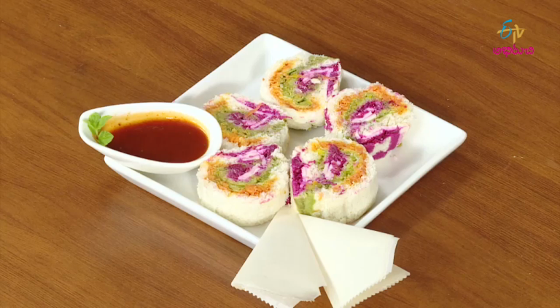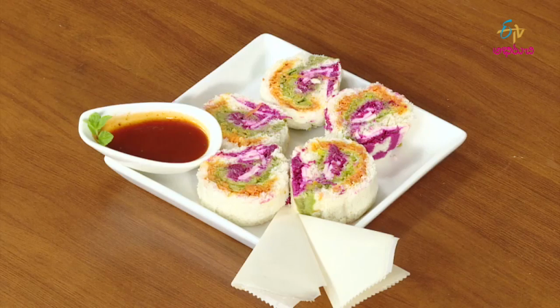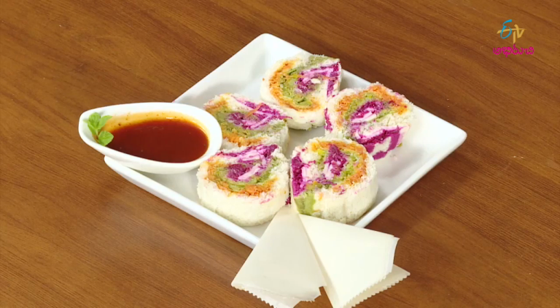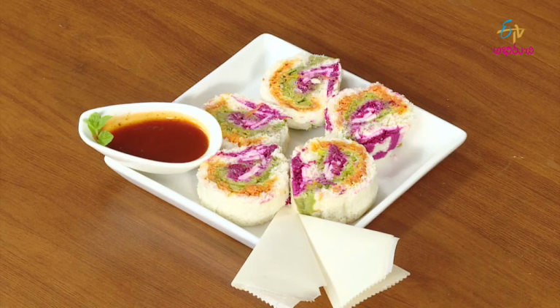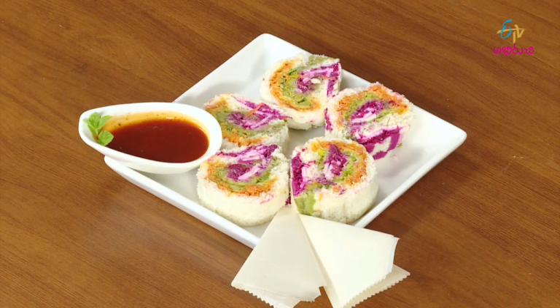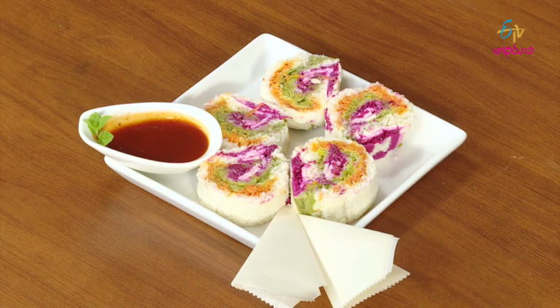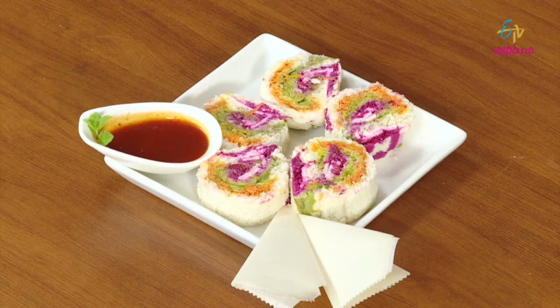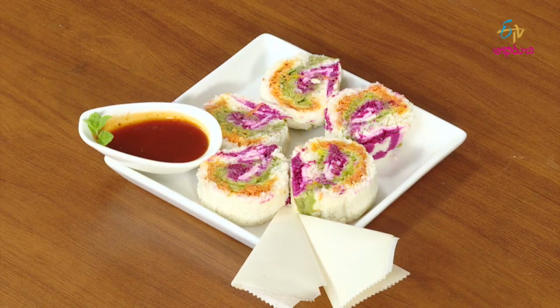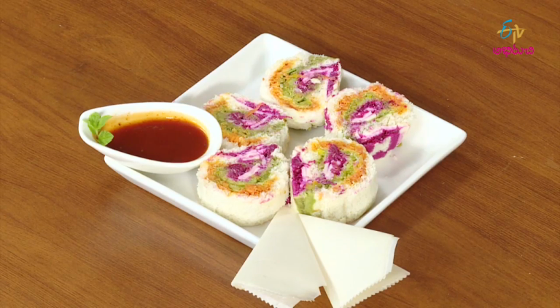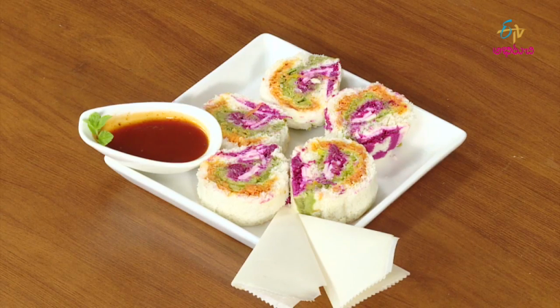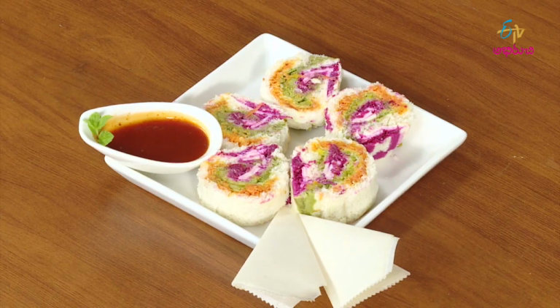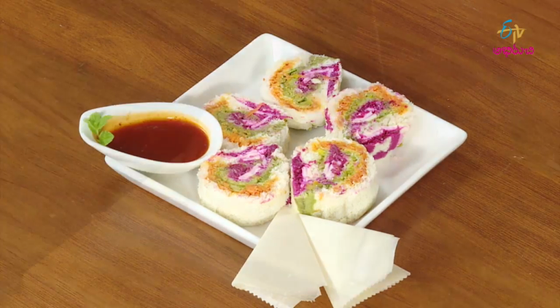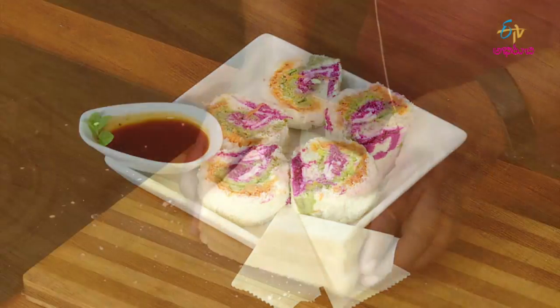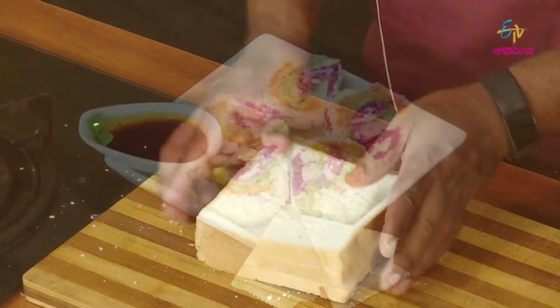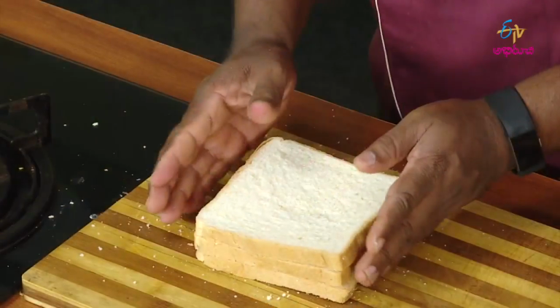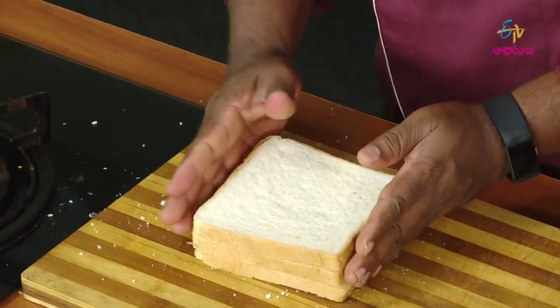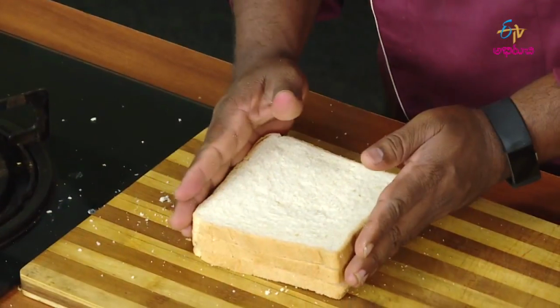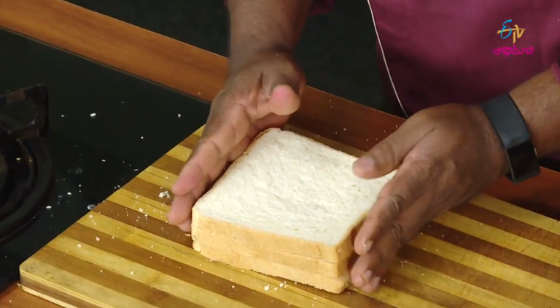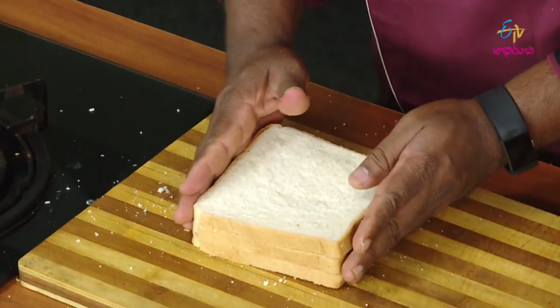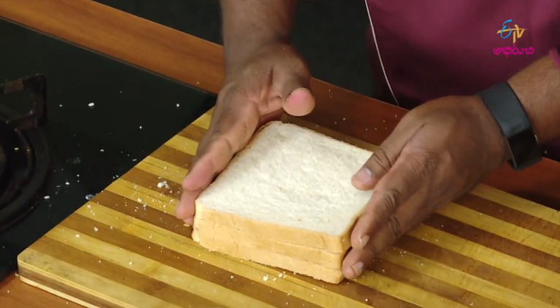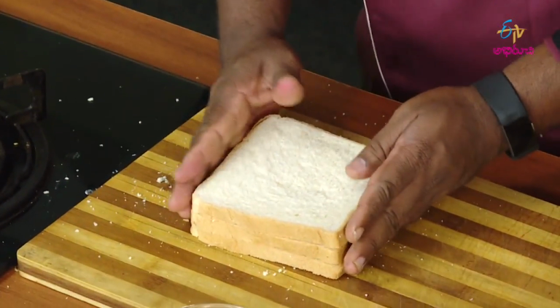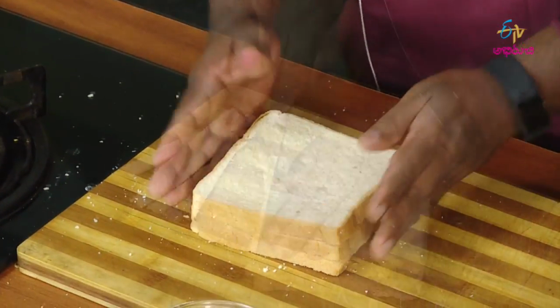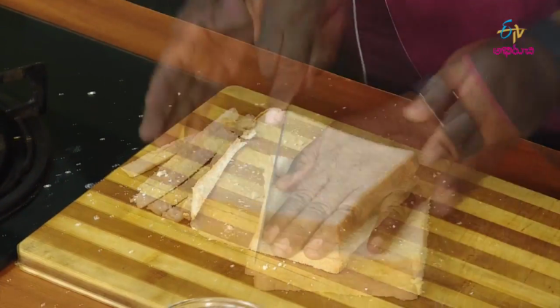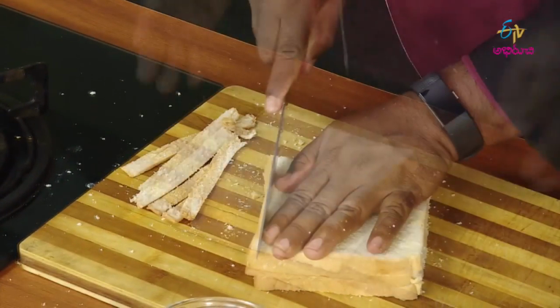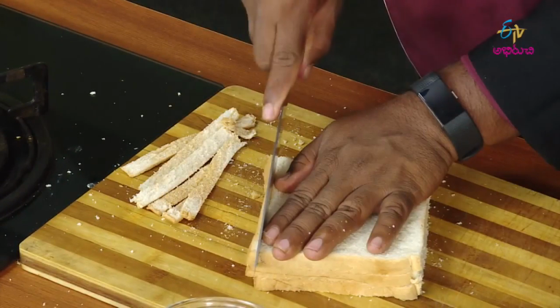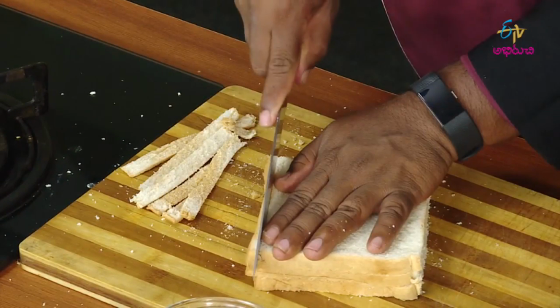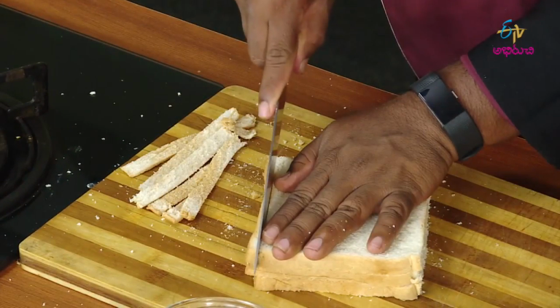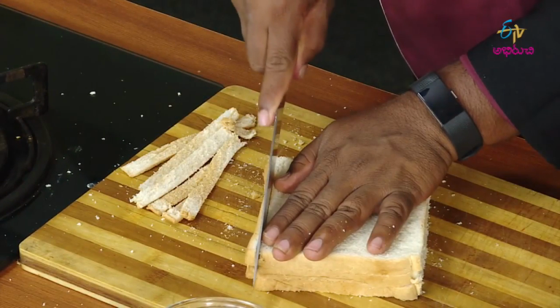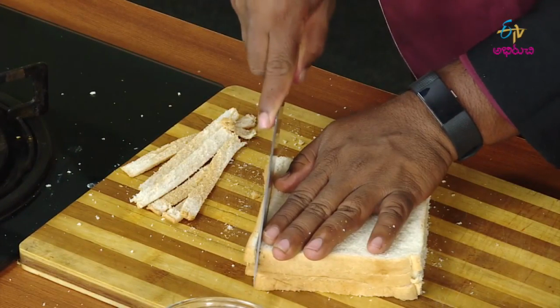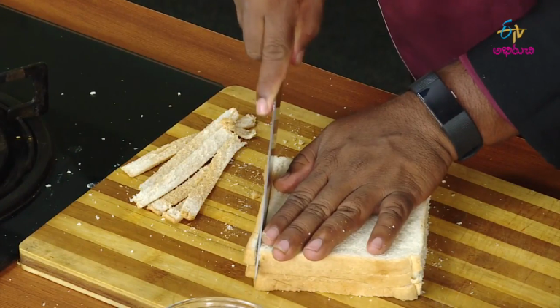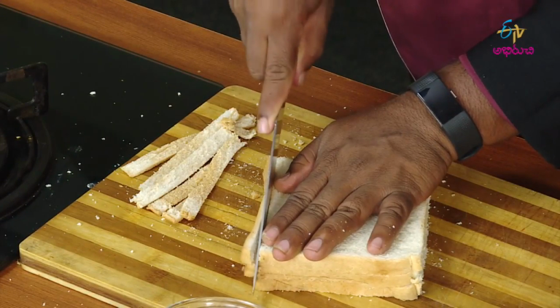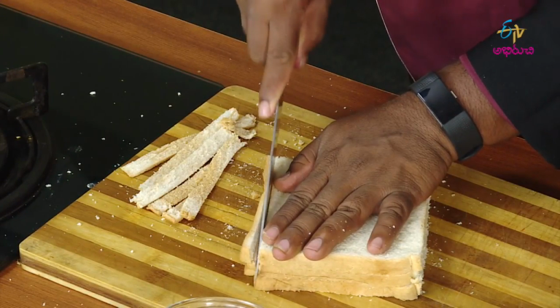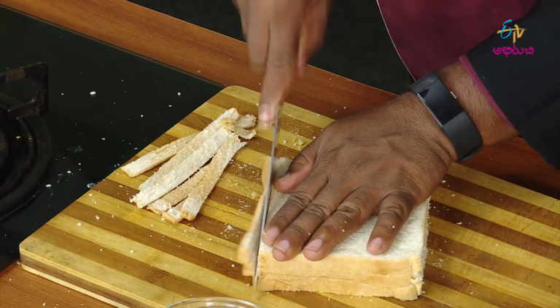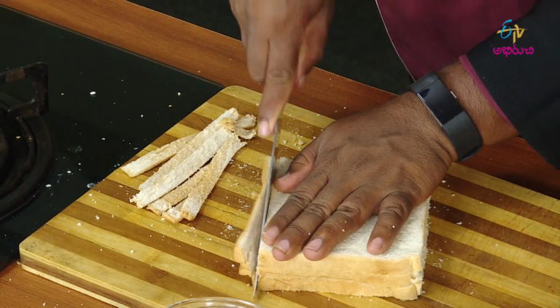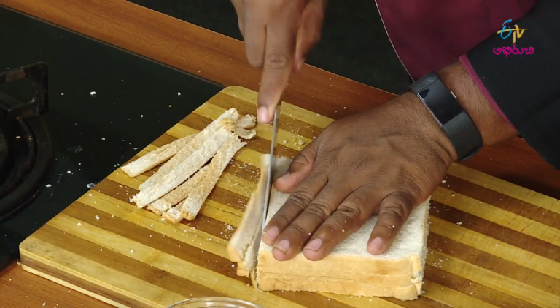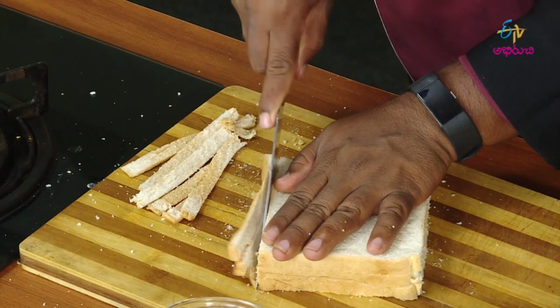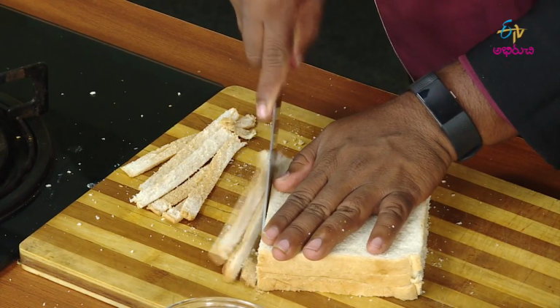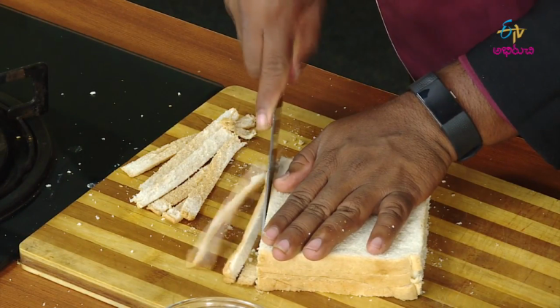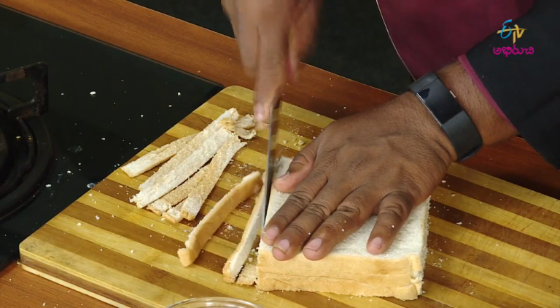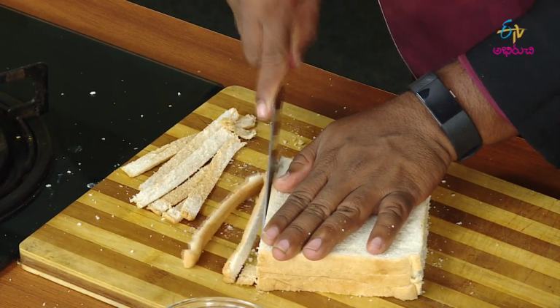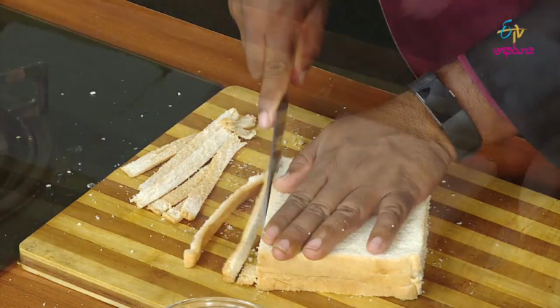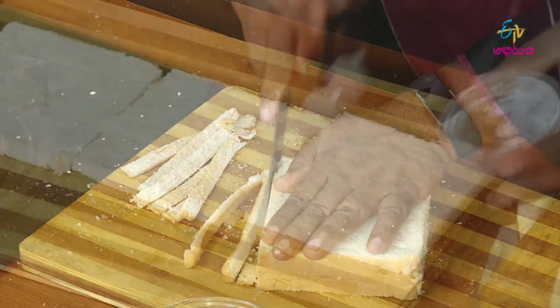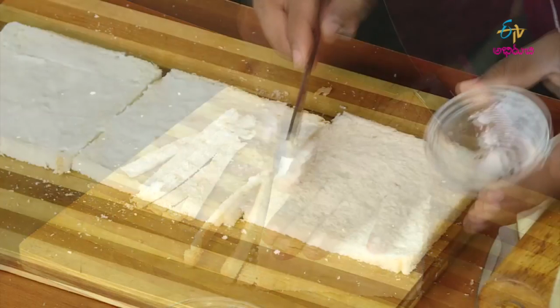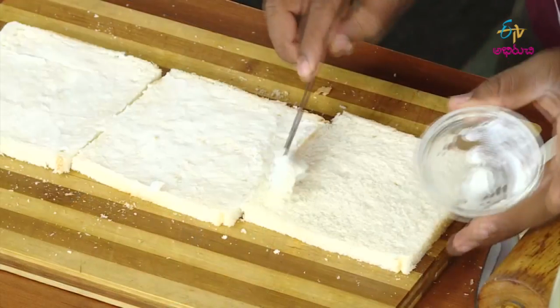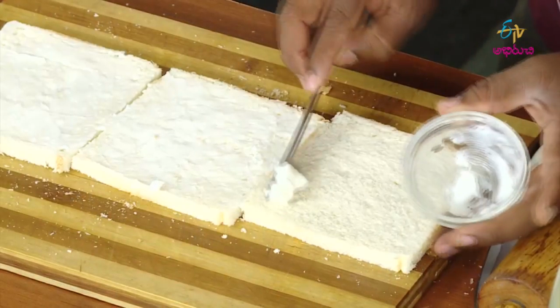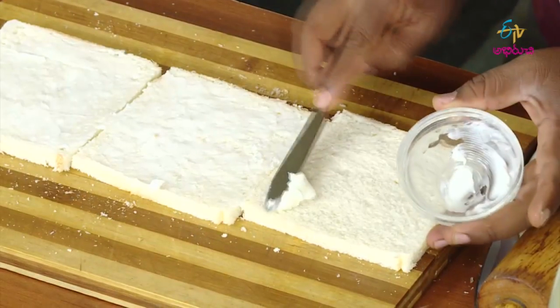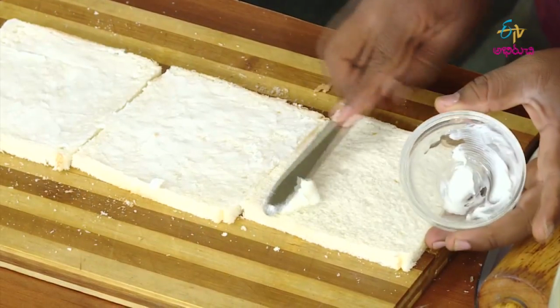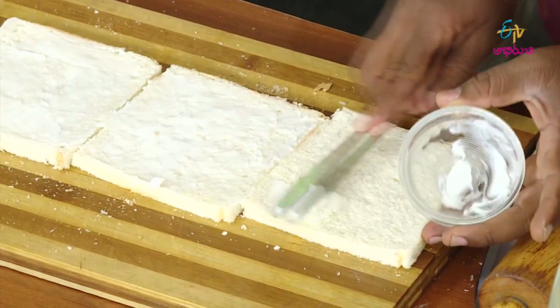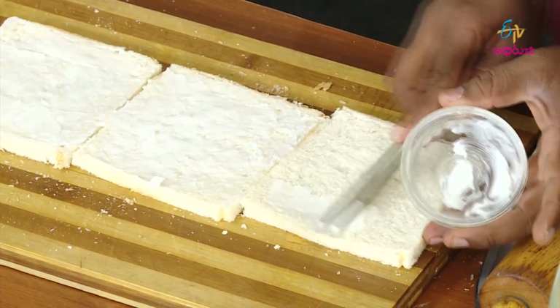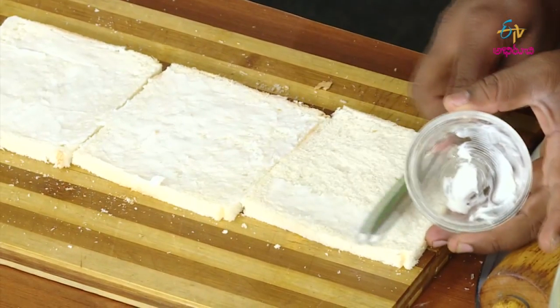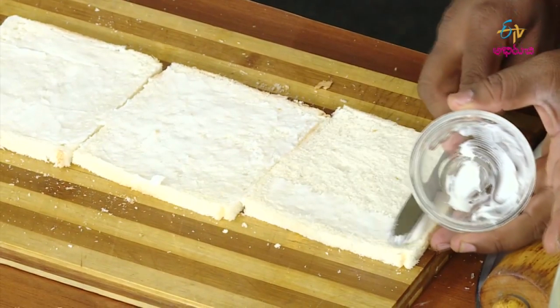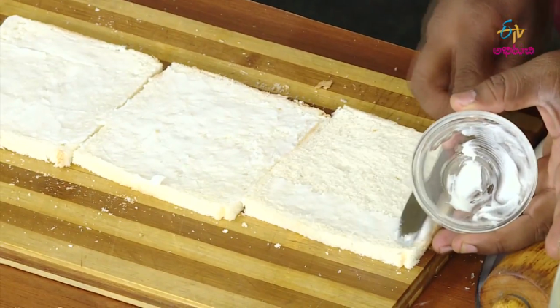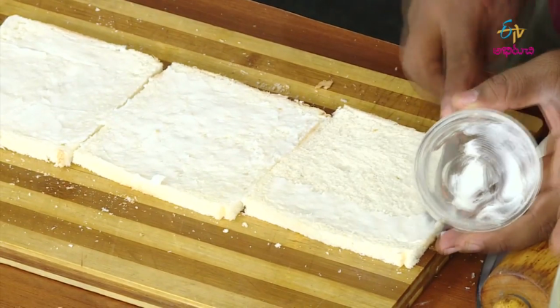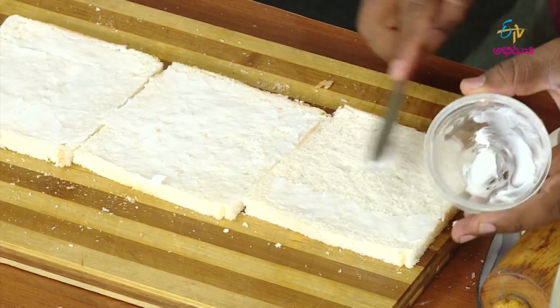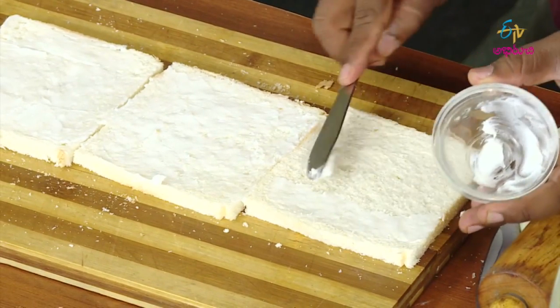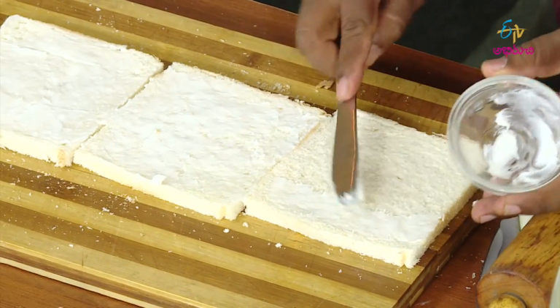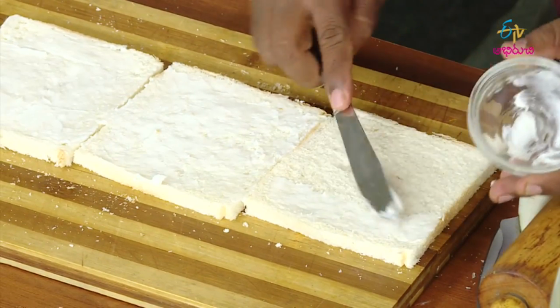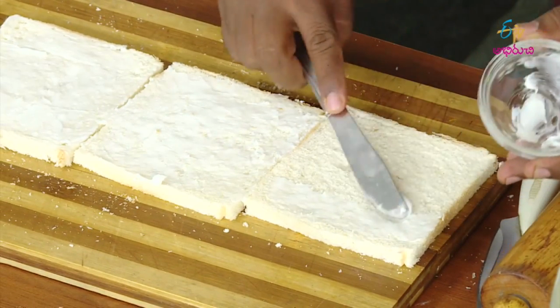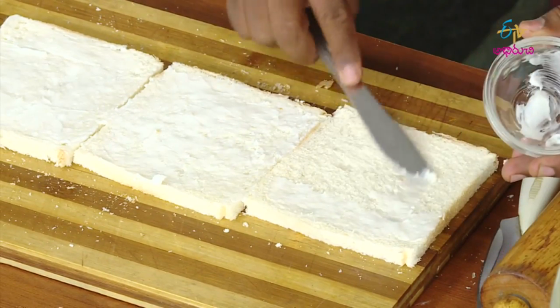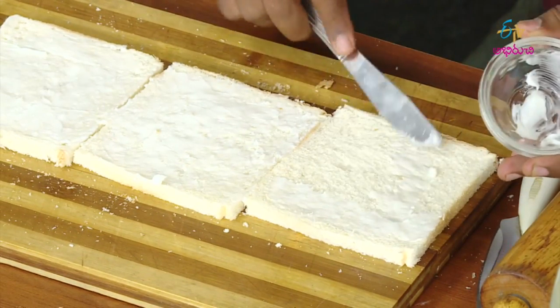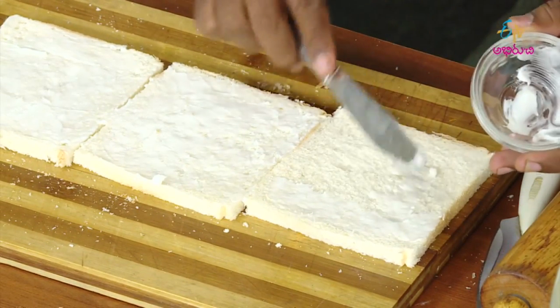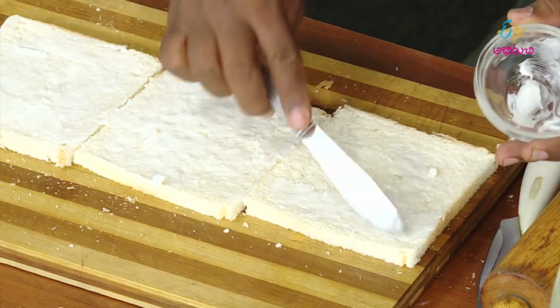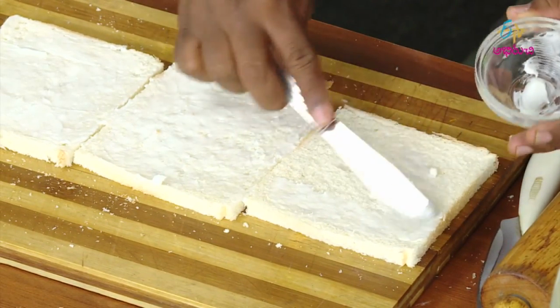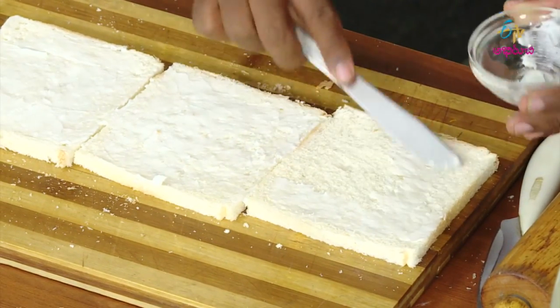Please make bread for a pinwheel sandwich. You should cut the bread on the side of the bread, then add a little bit of butter.